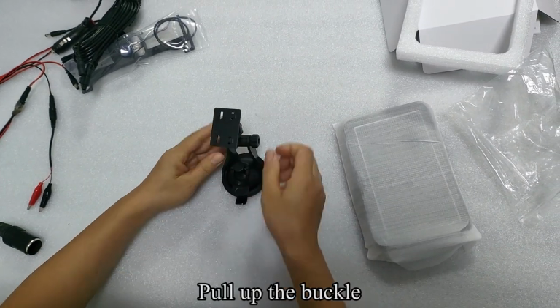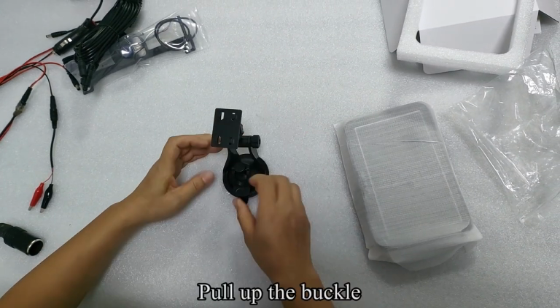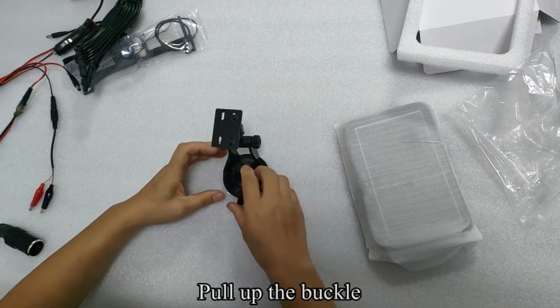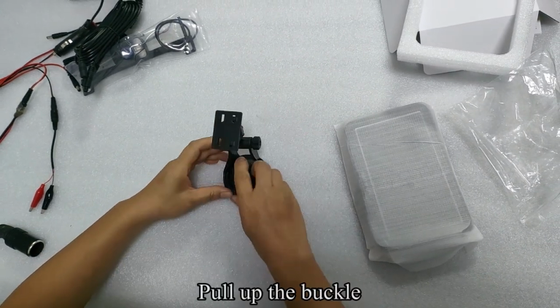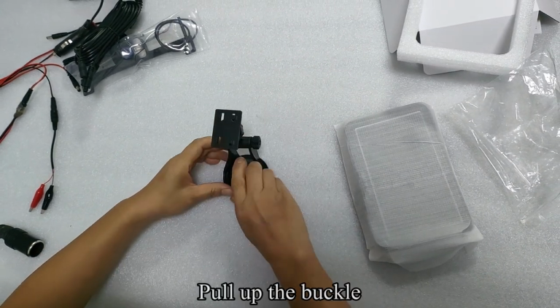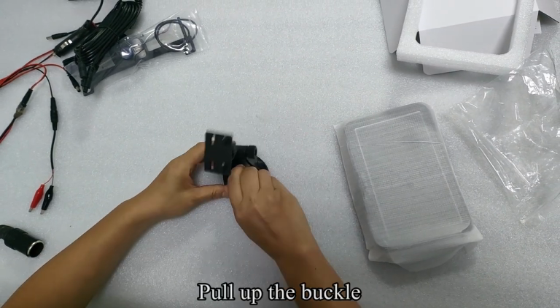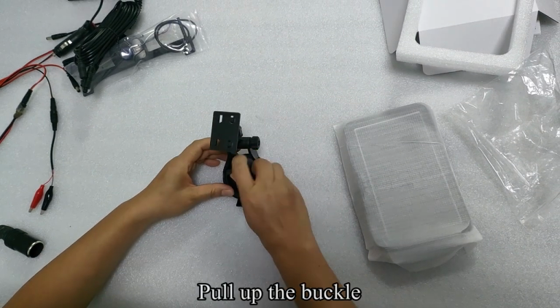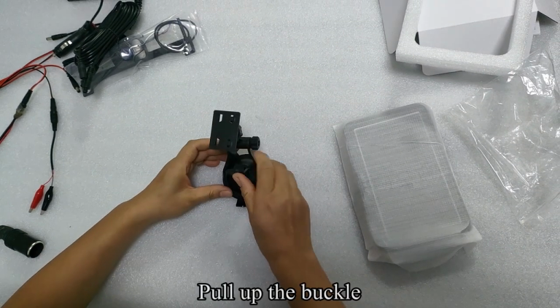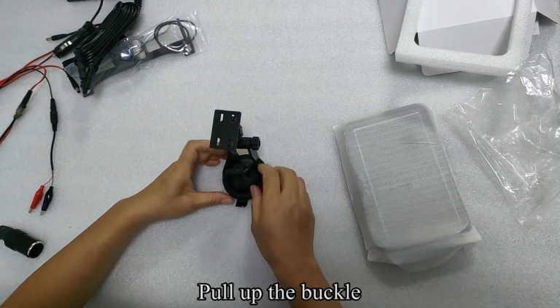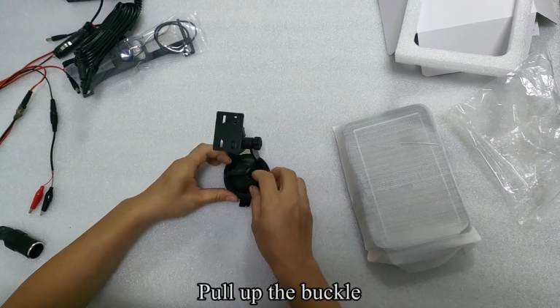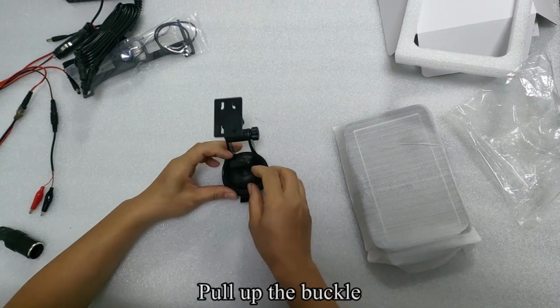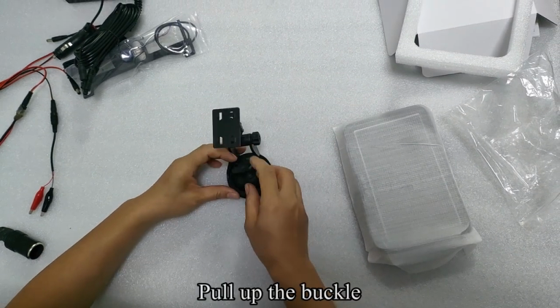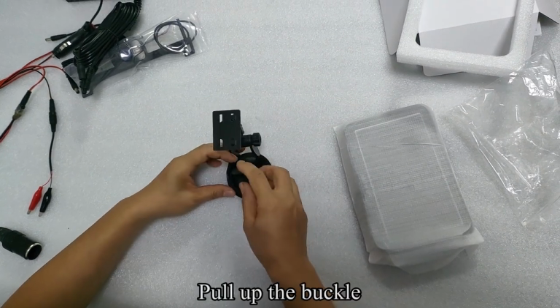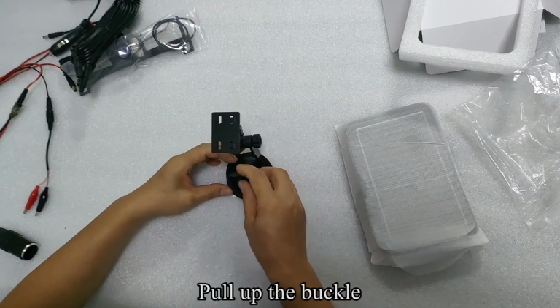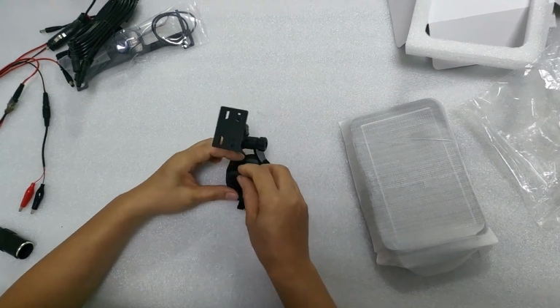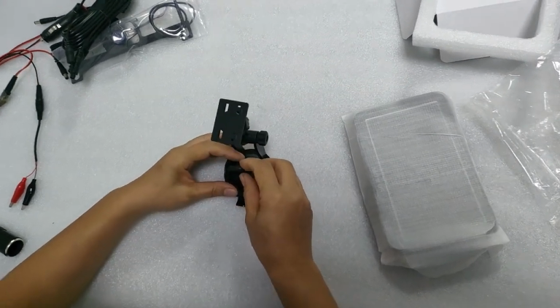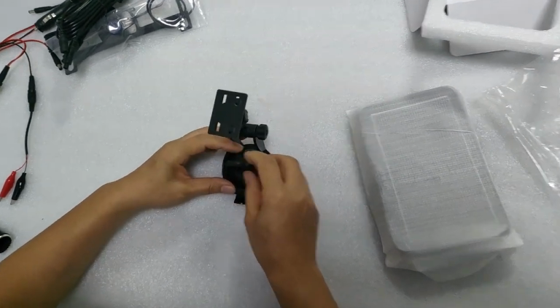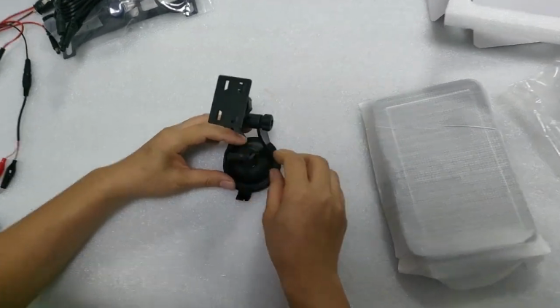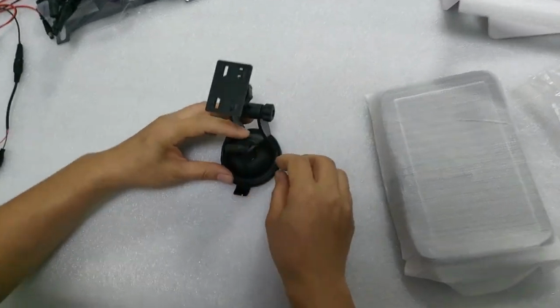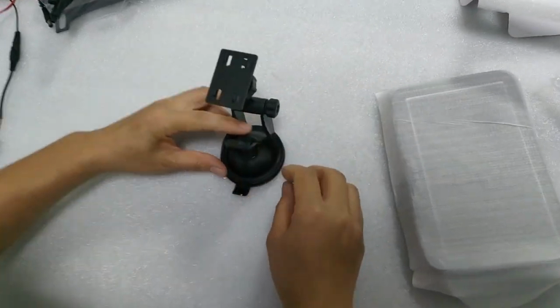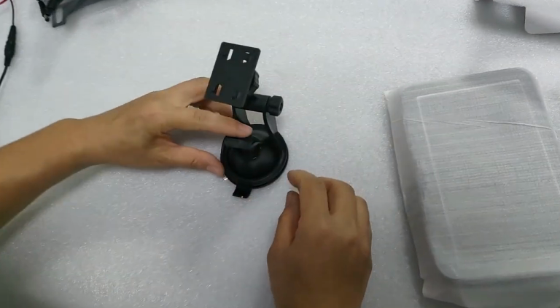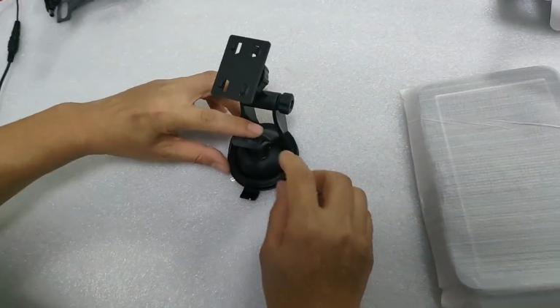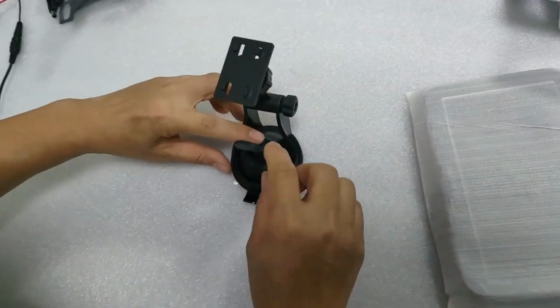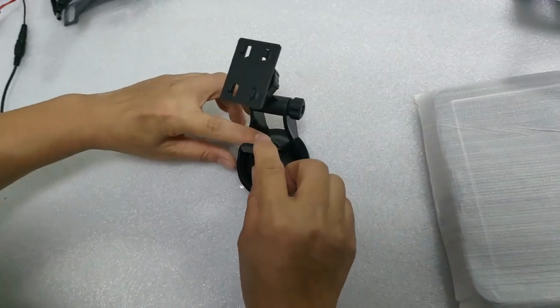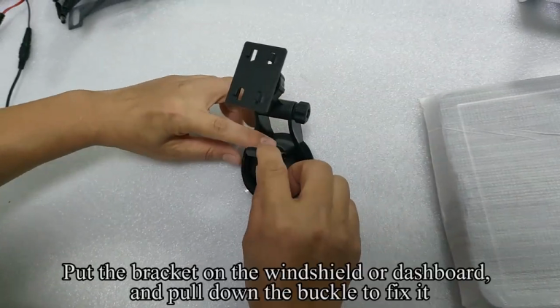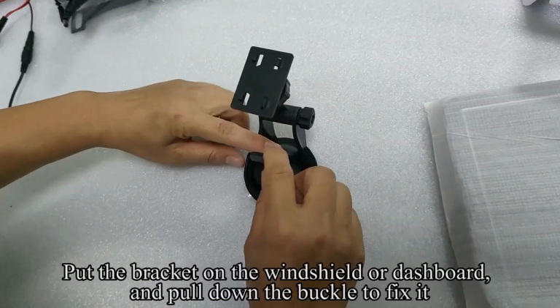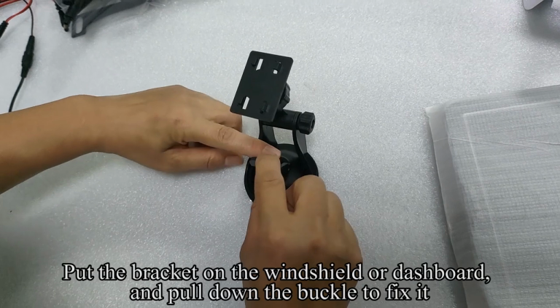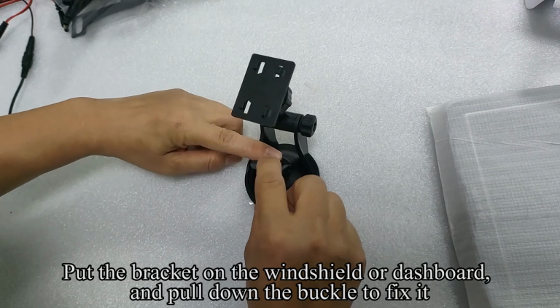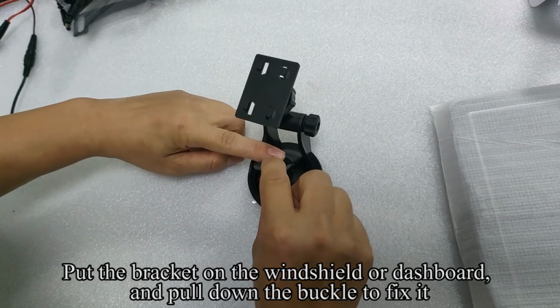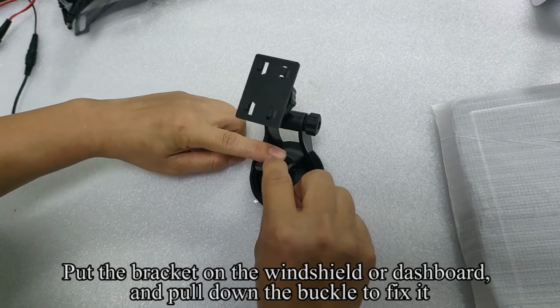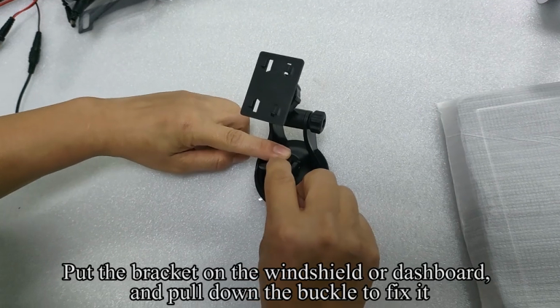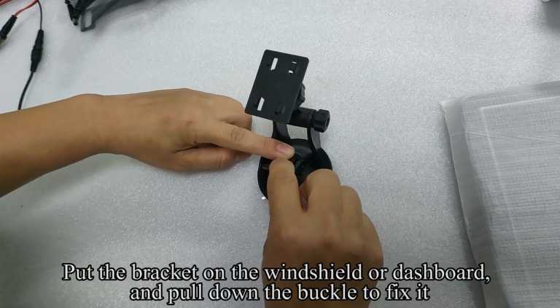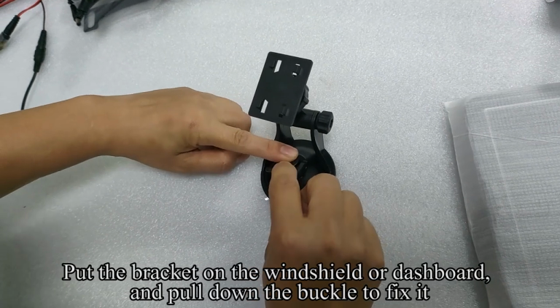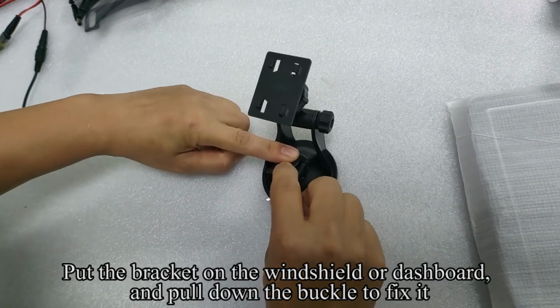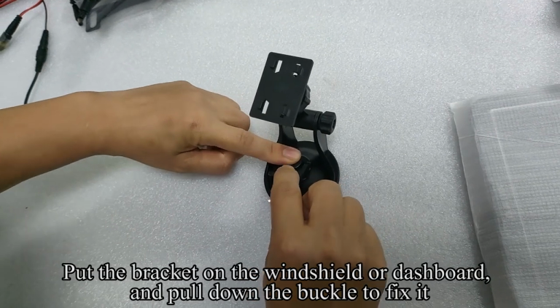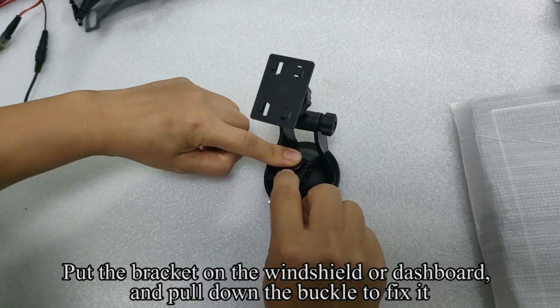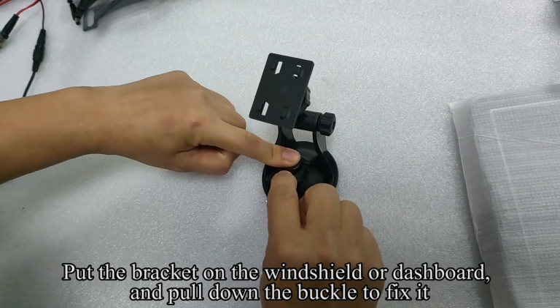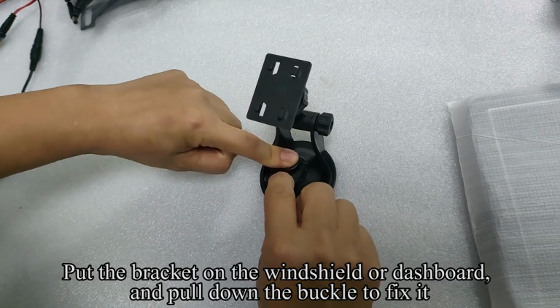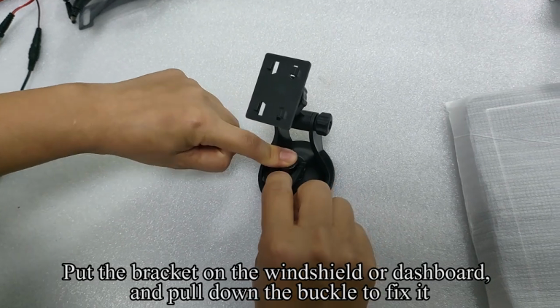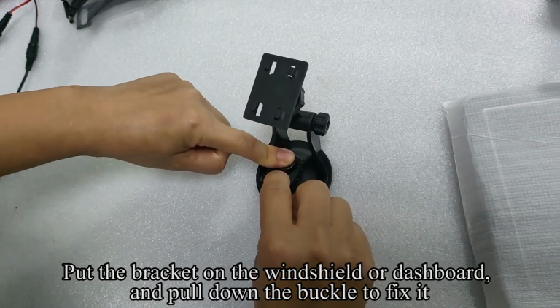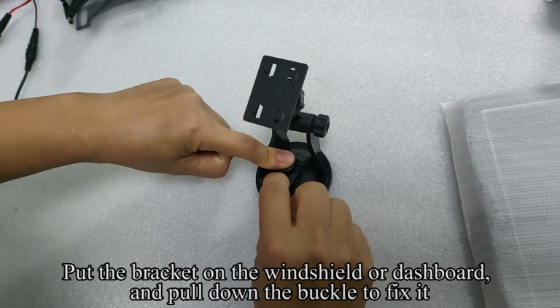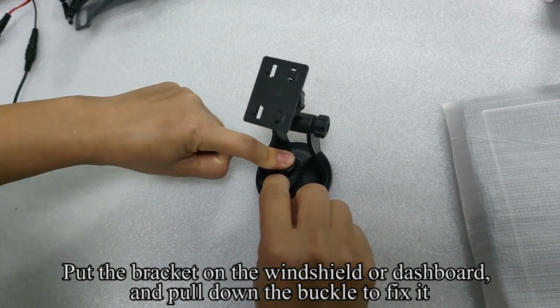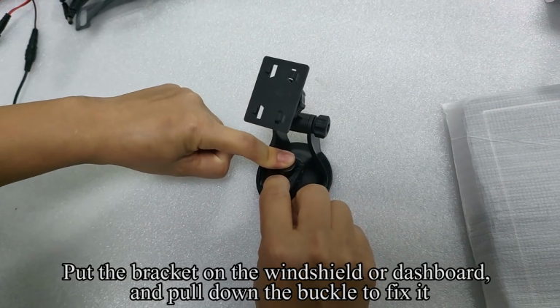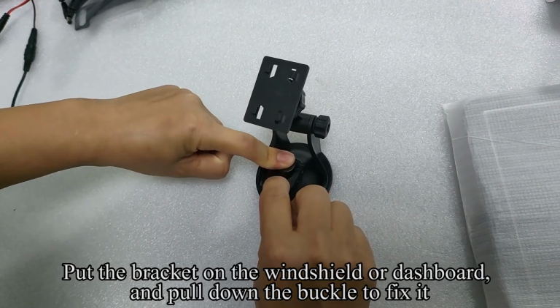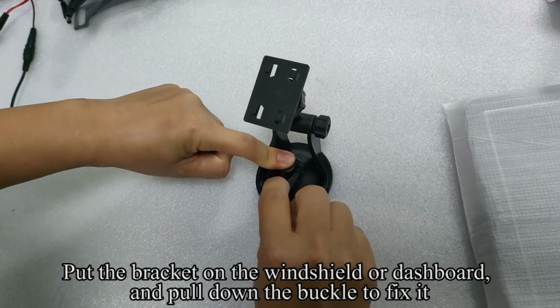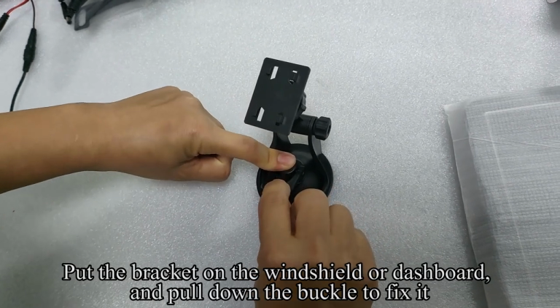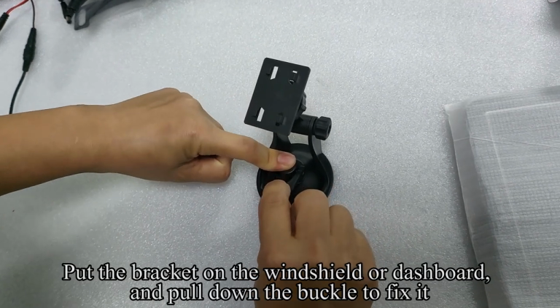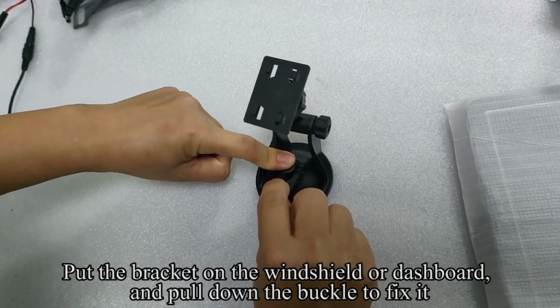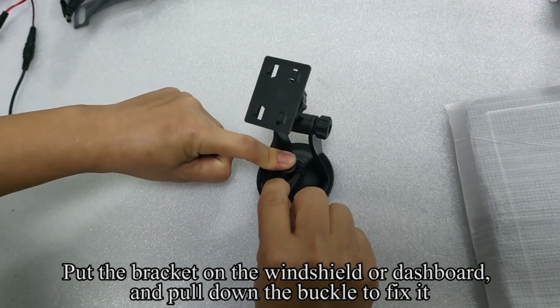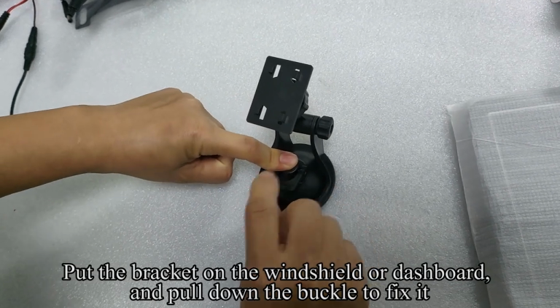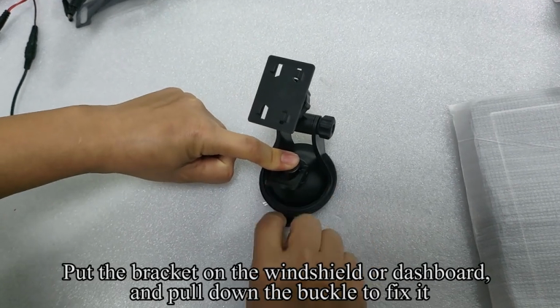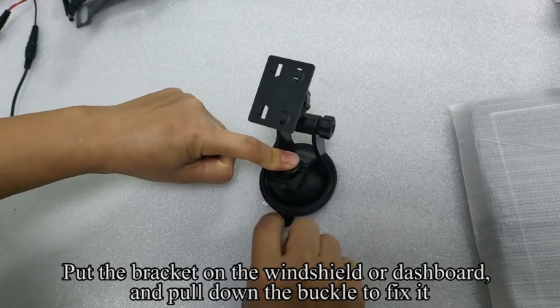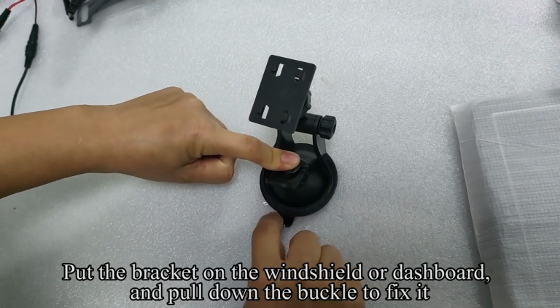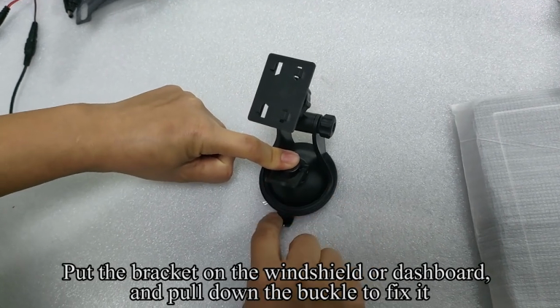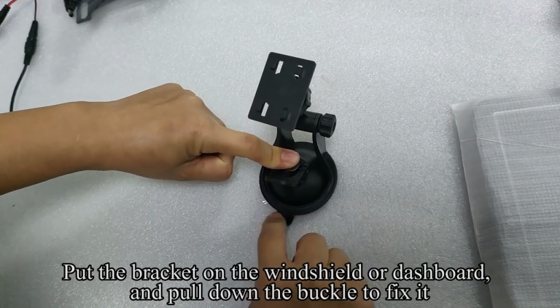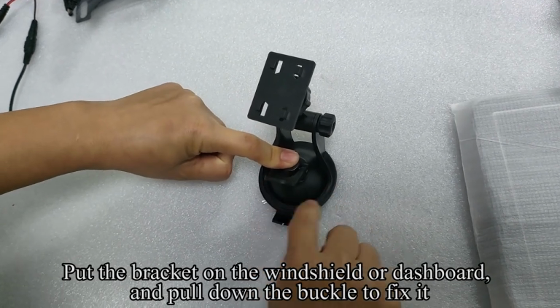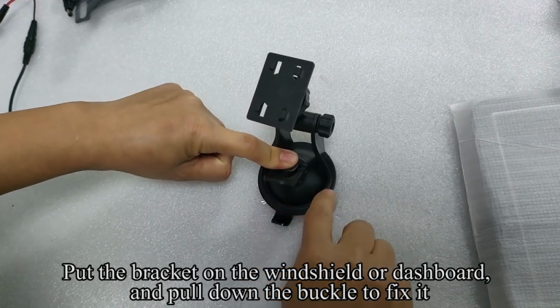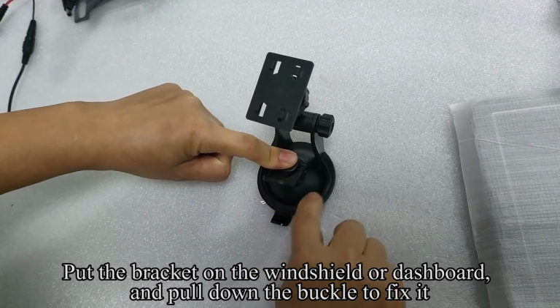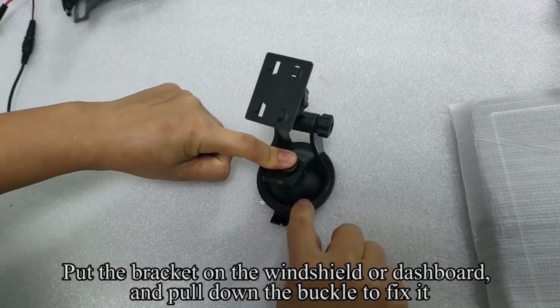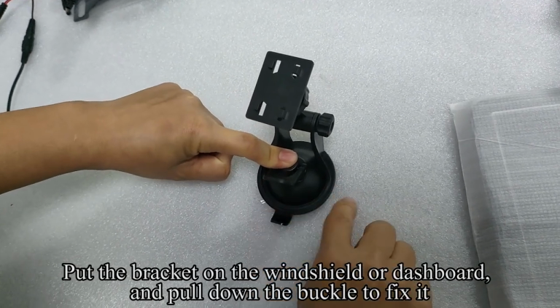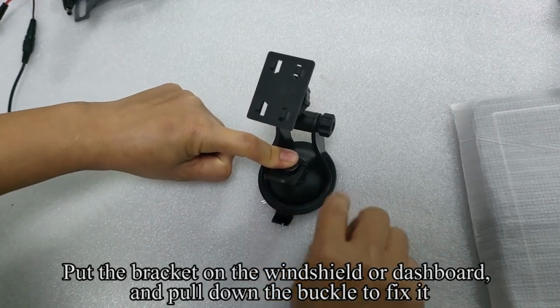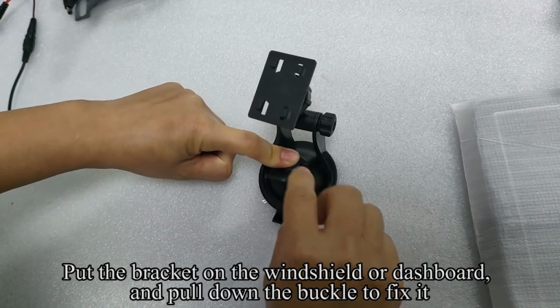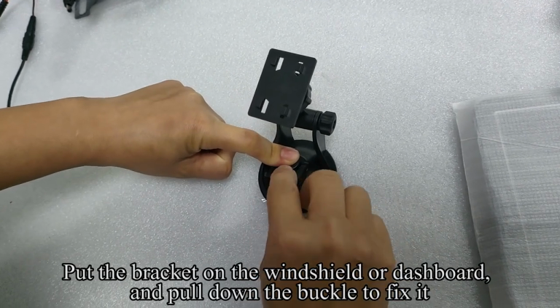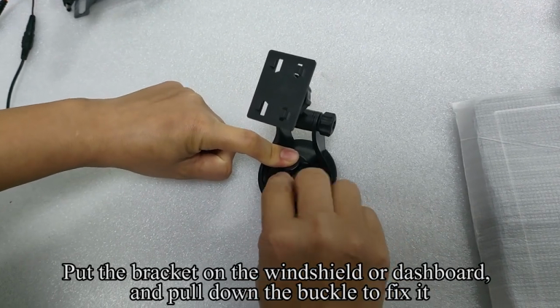Pull up the buckle. Put the bracket on the windshield or dashboard and pull down the buckle to fix it.